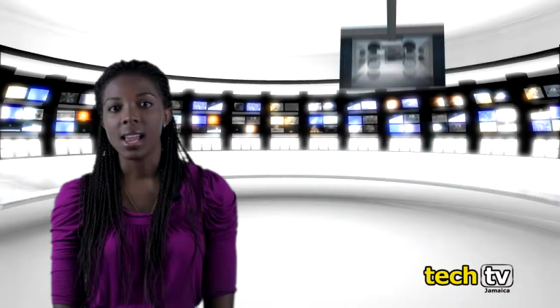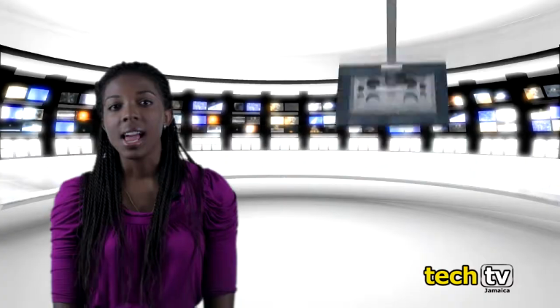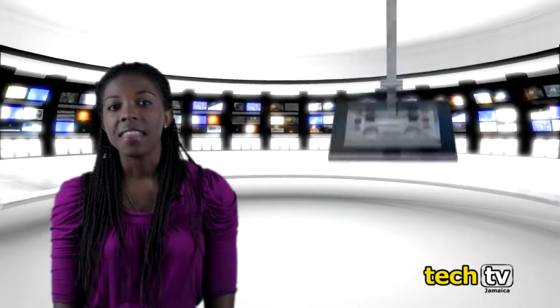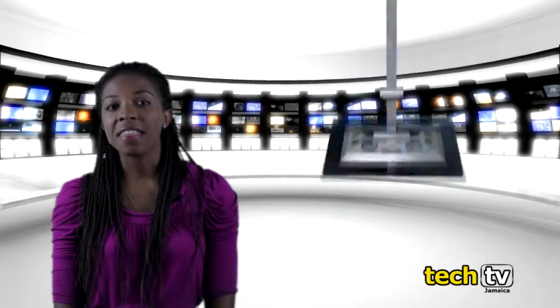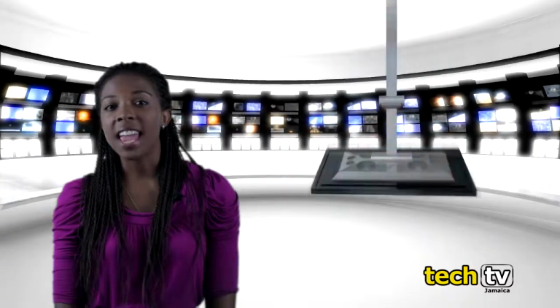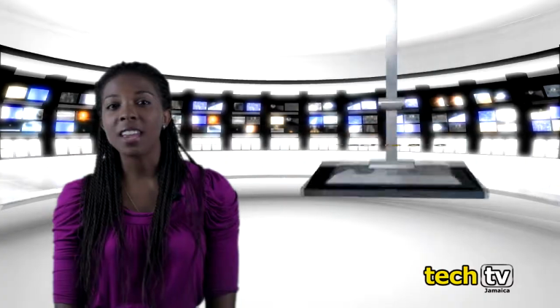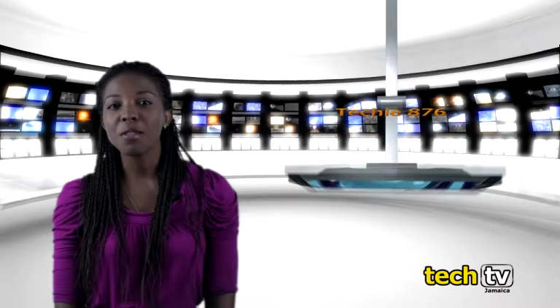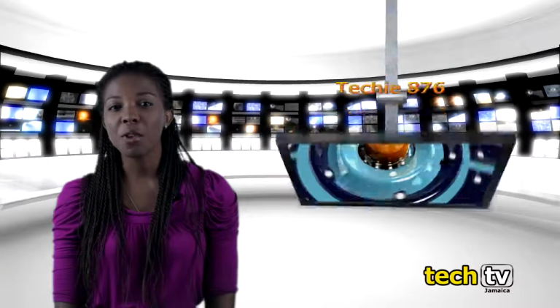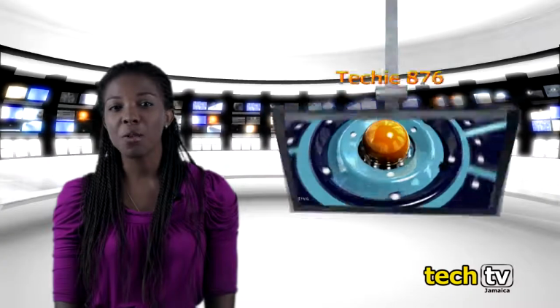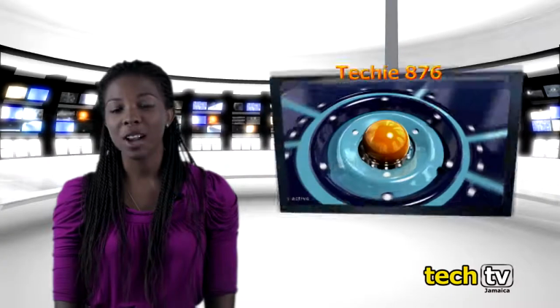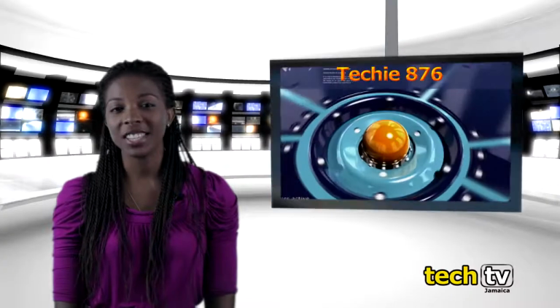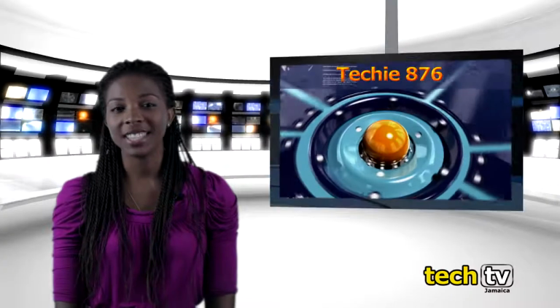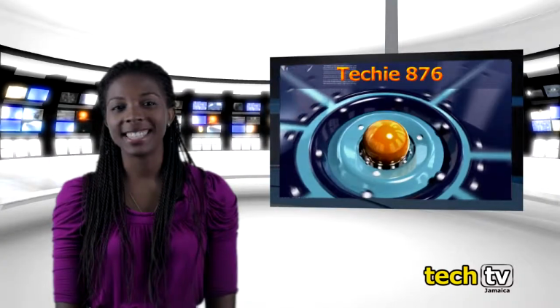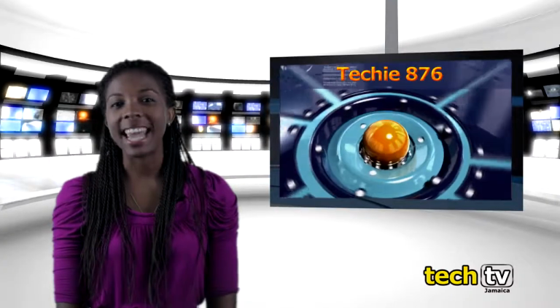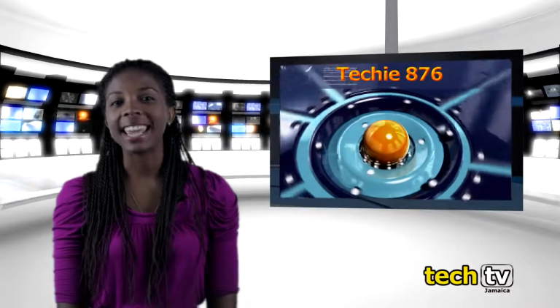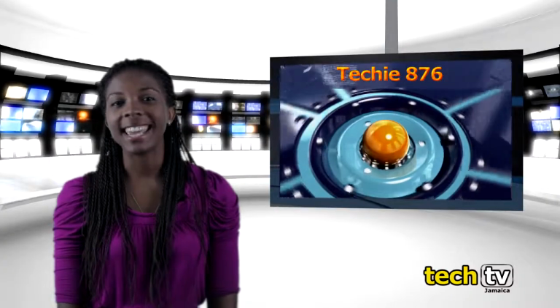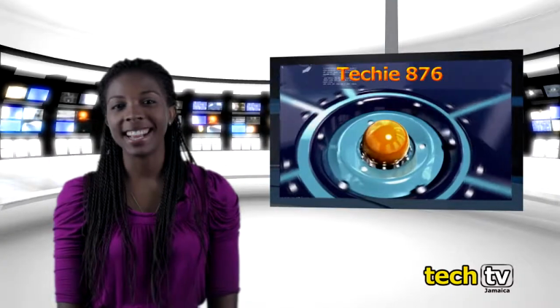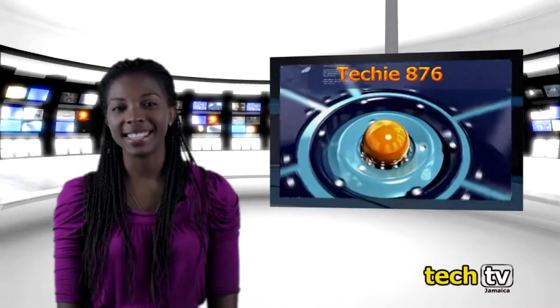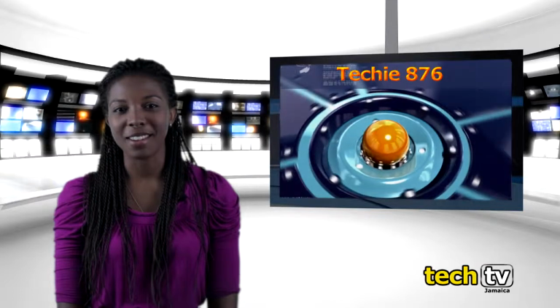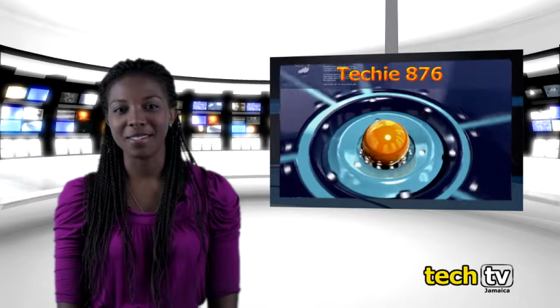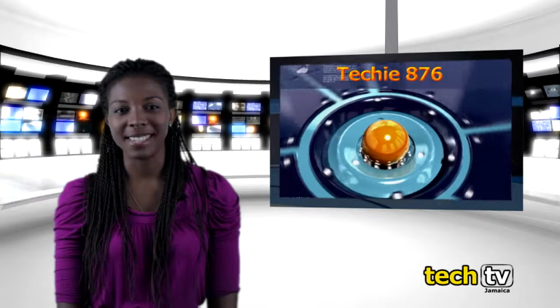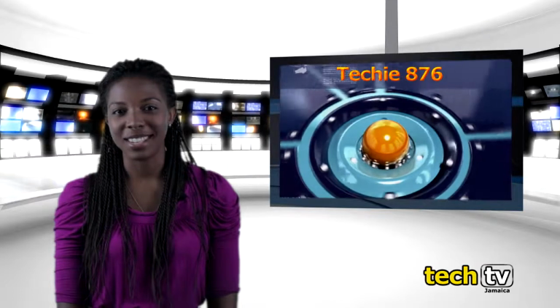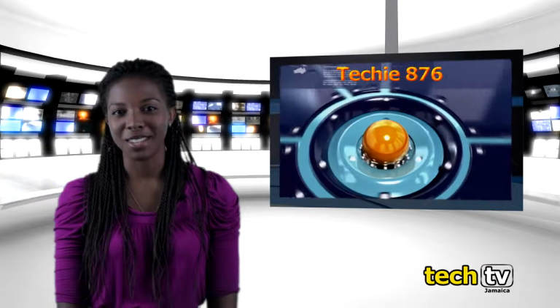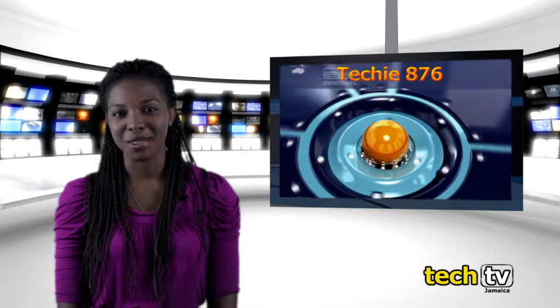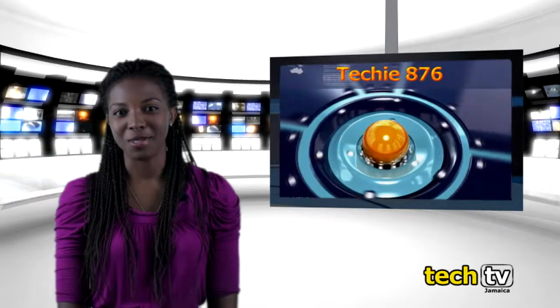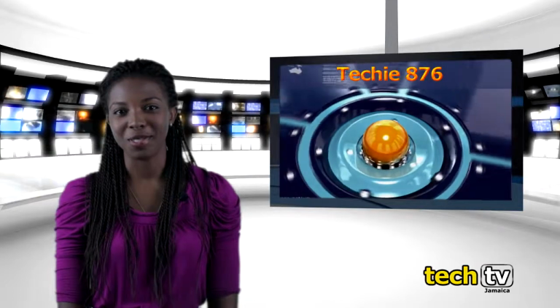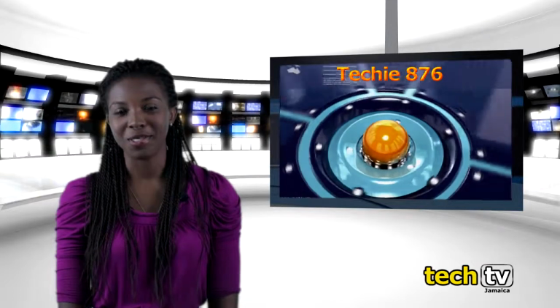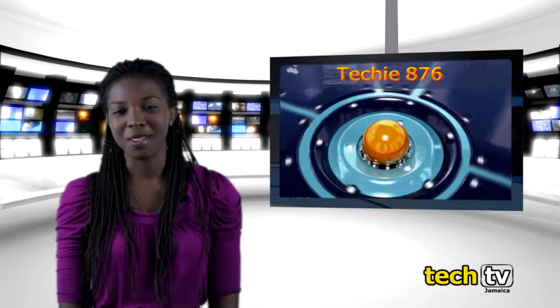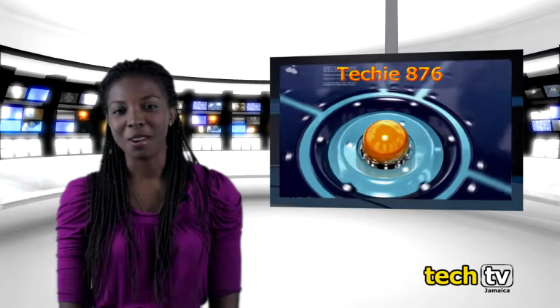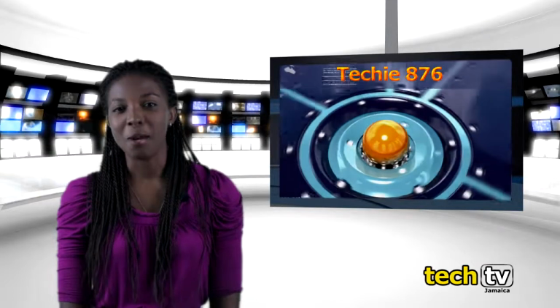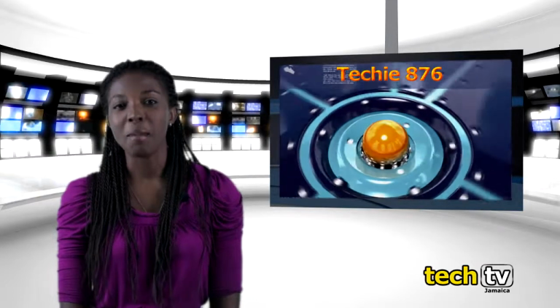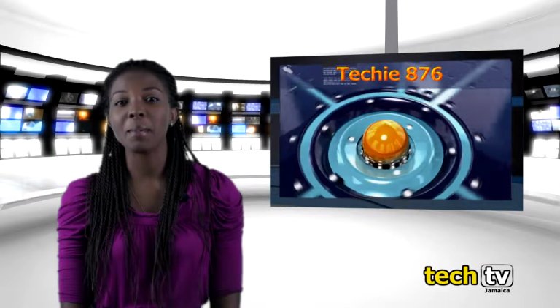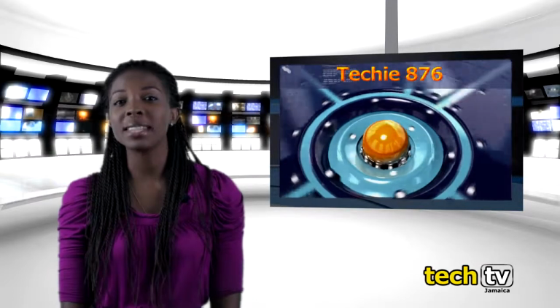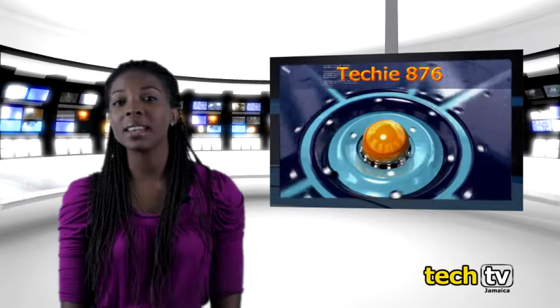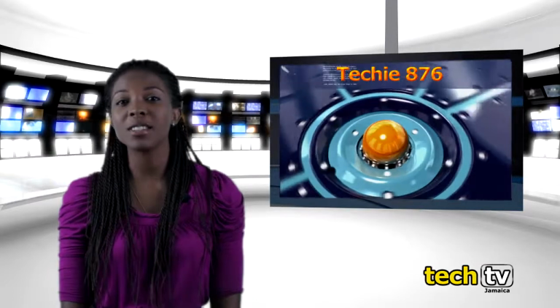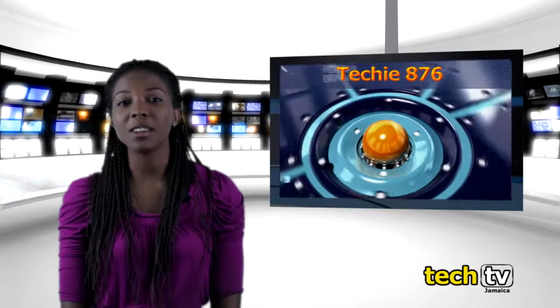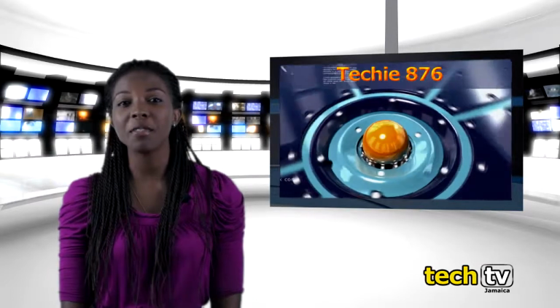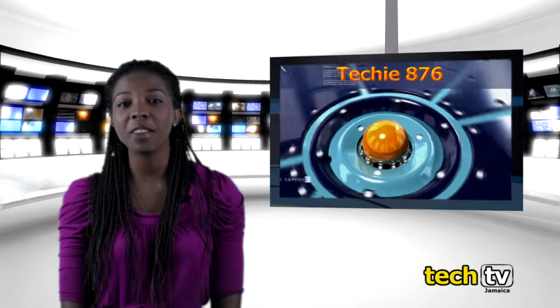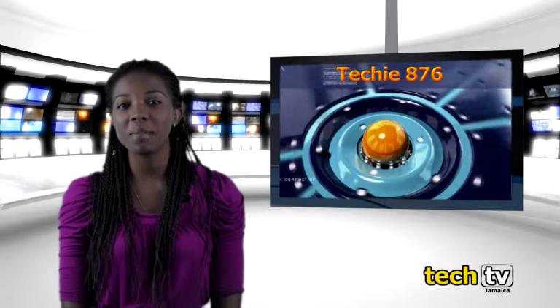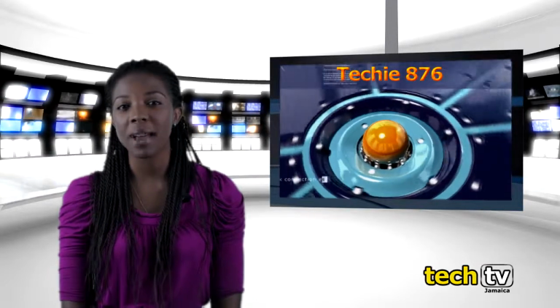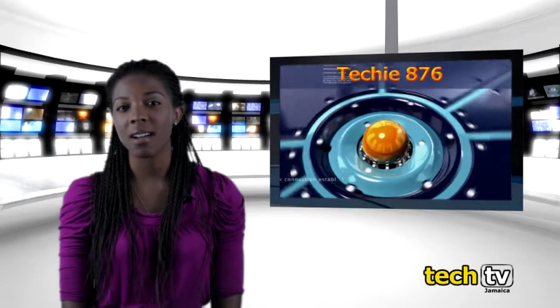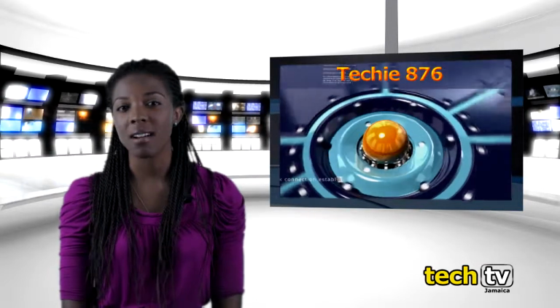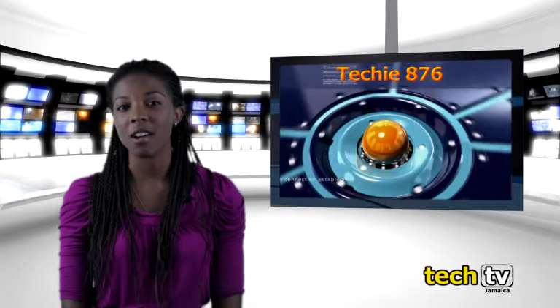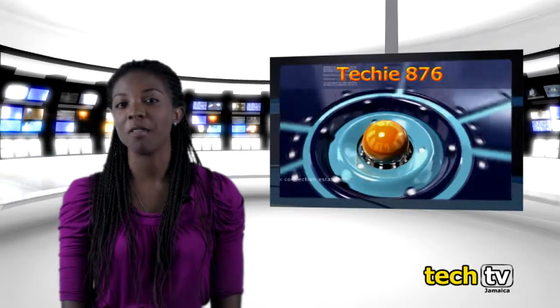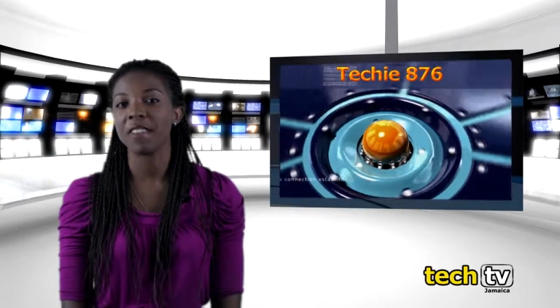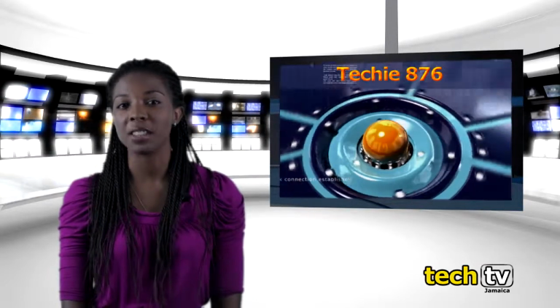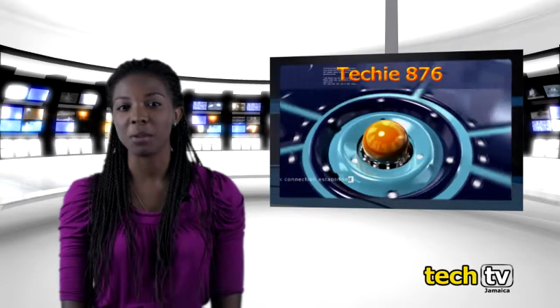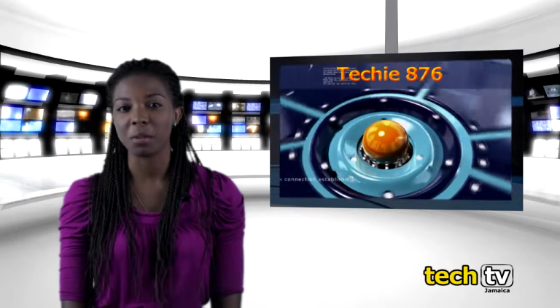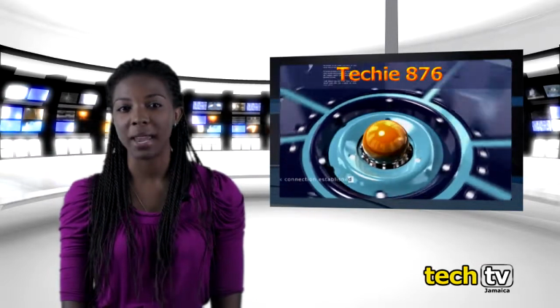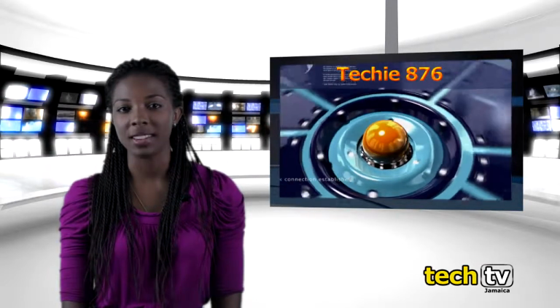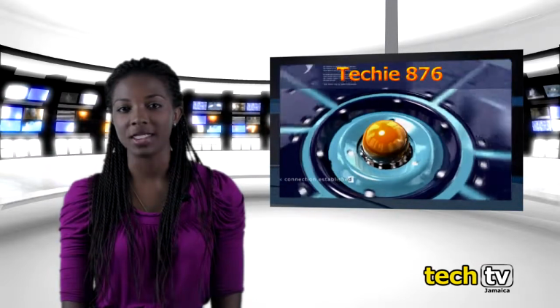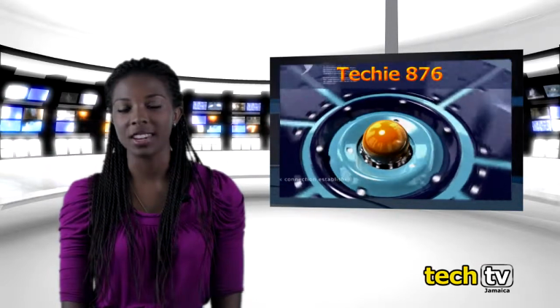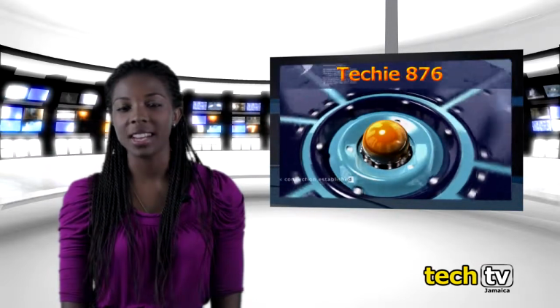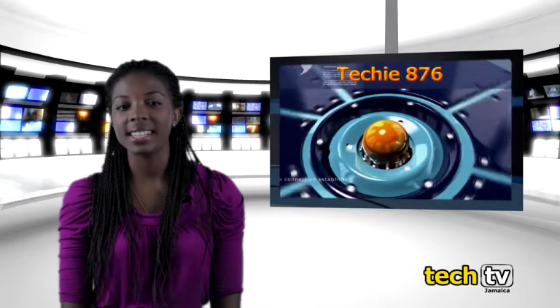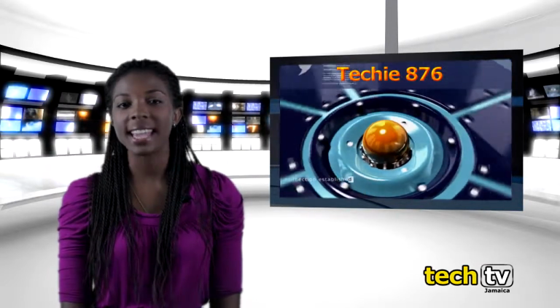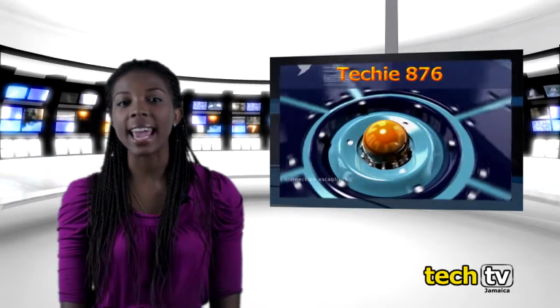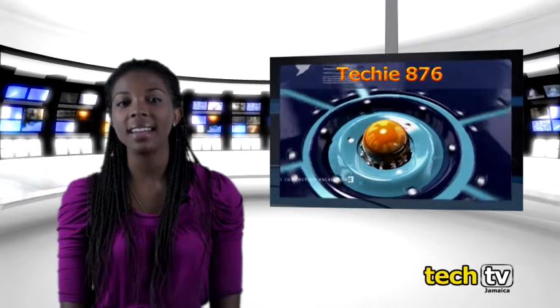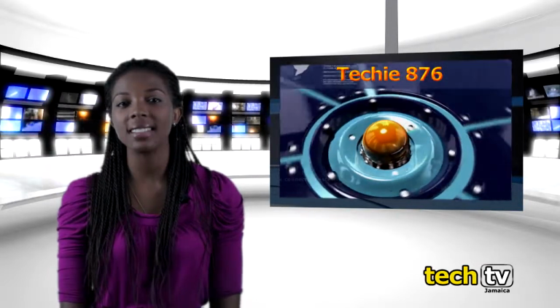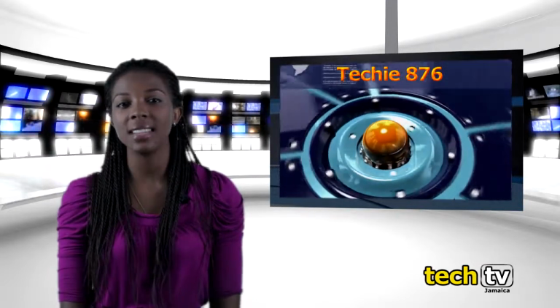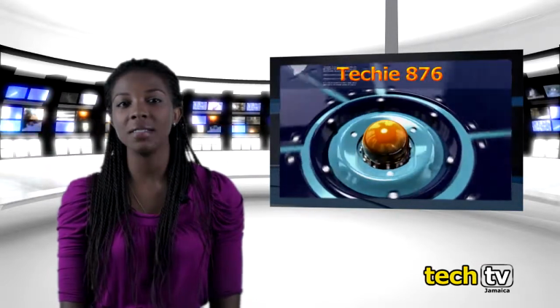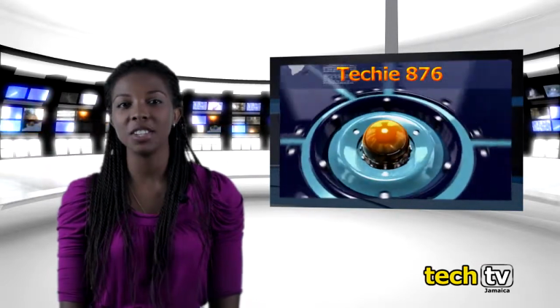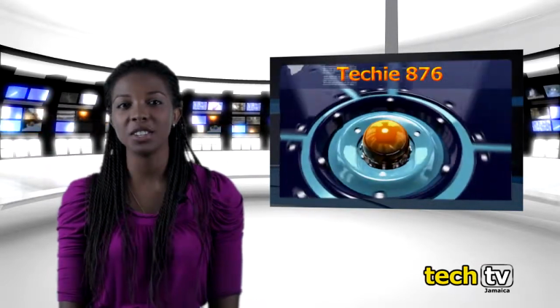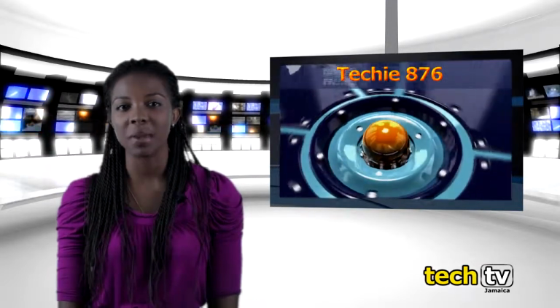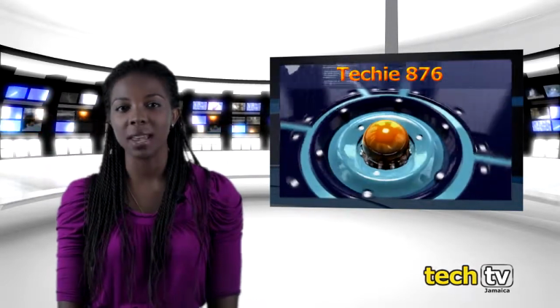Thank you for watching the Techie876 show. Remember to give us your feedback on our Facebook page, Tech TV Jamaica.